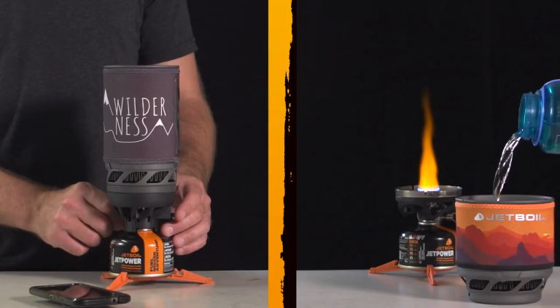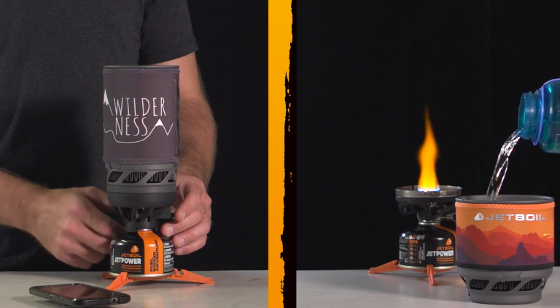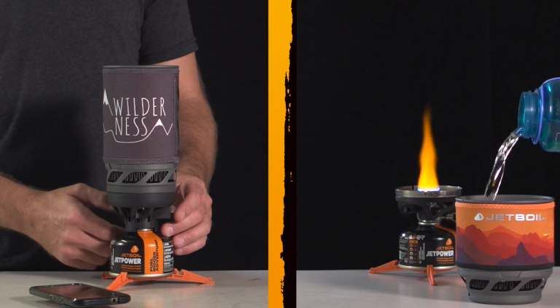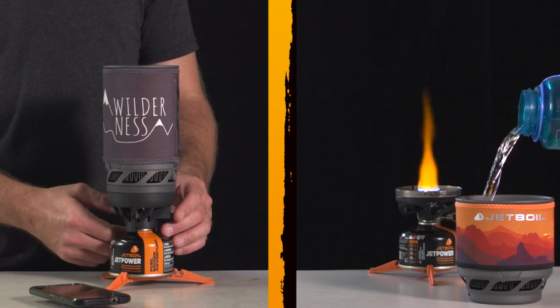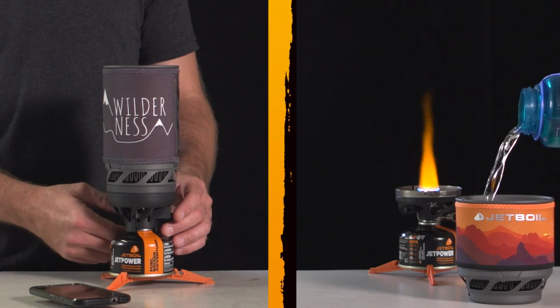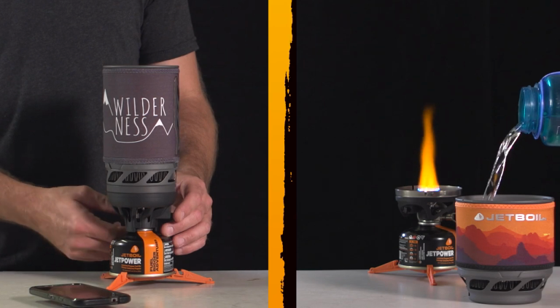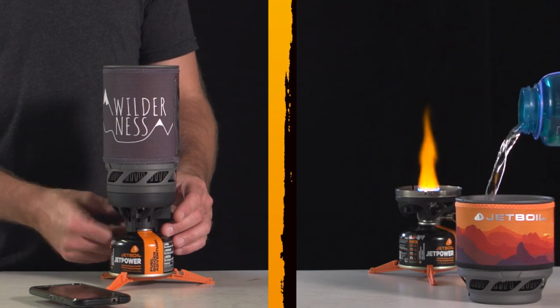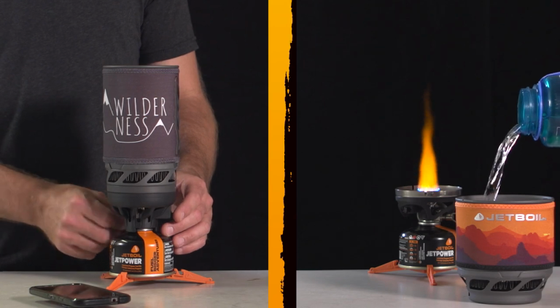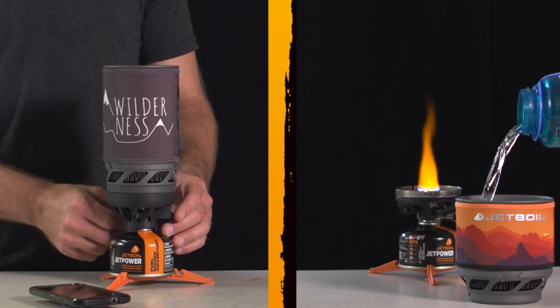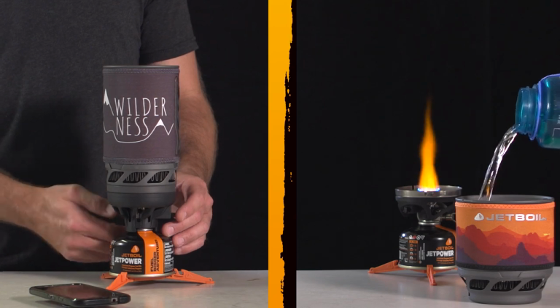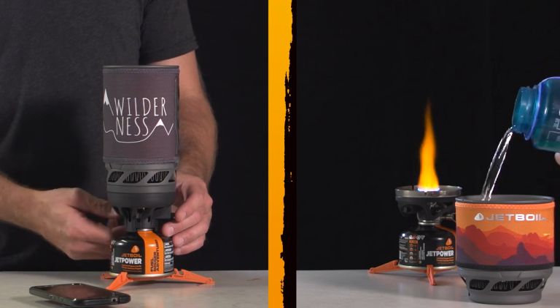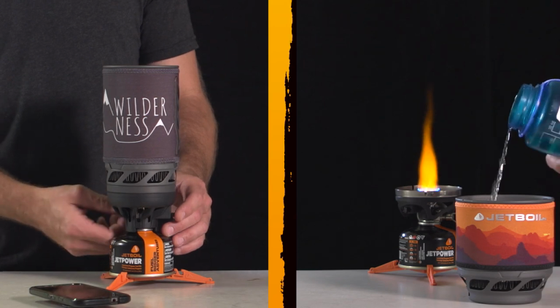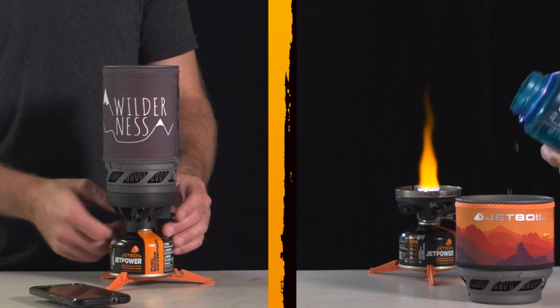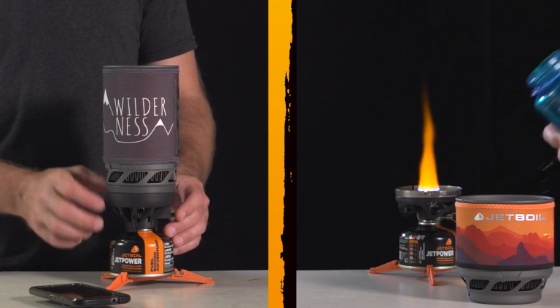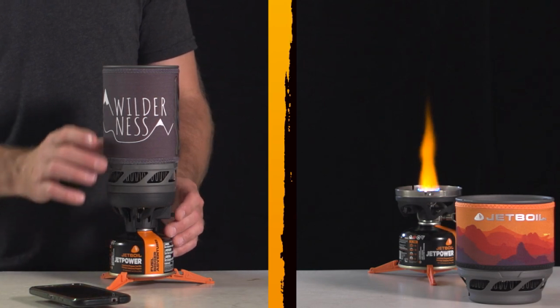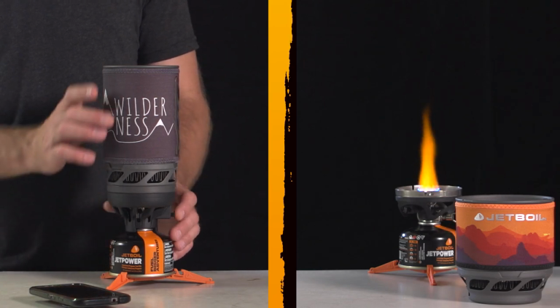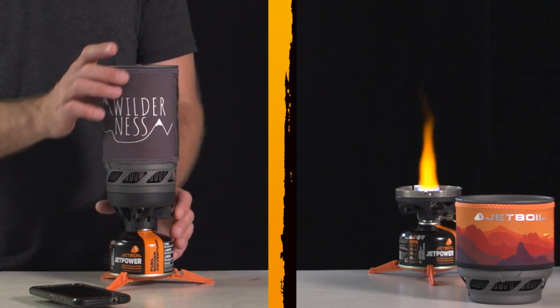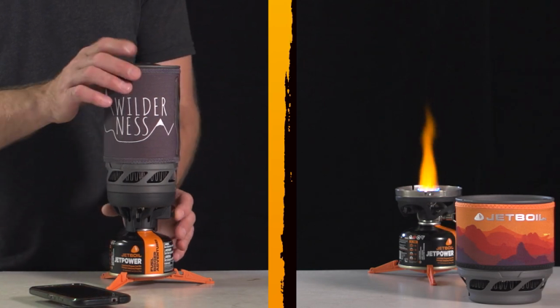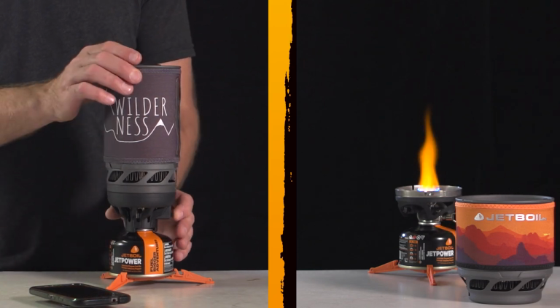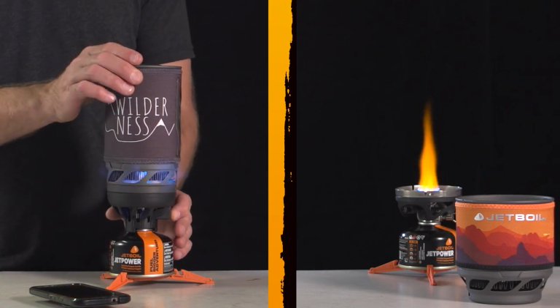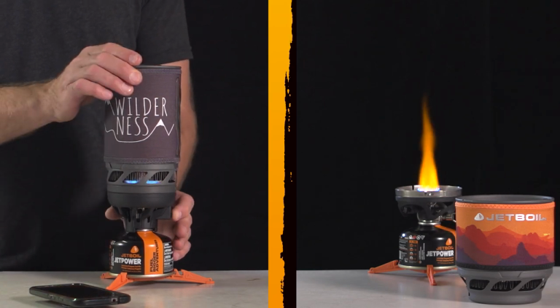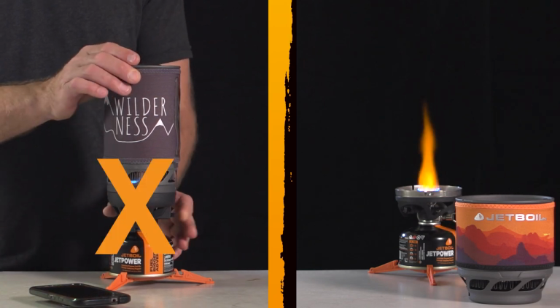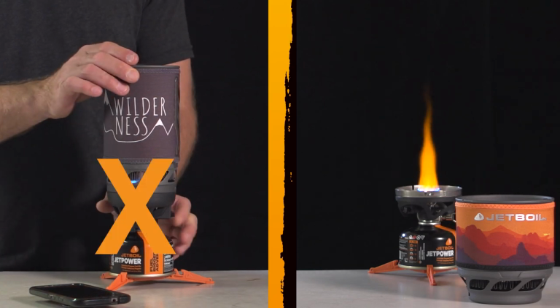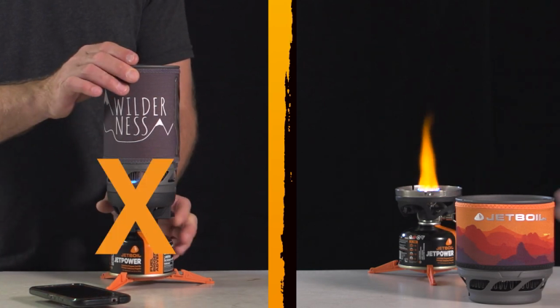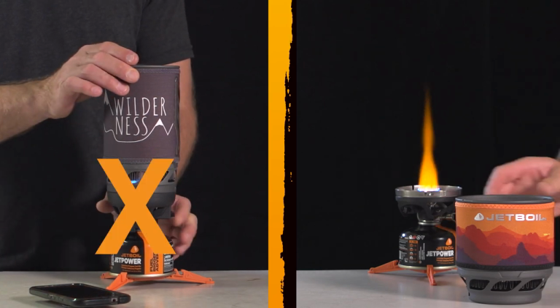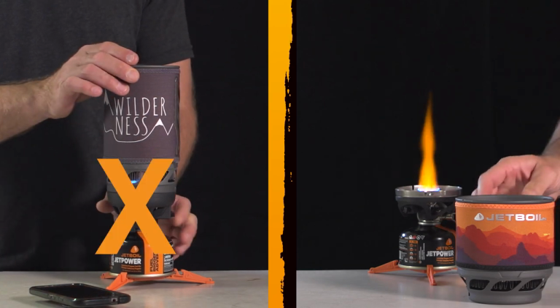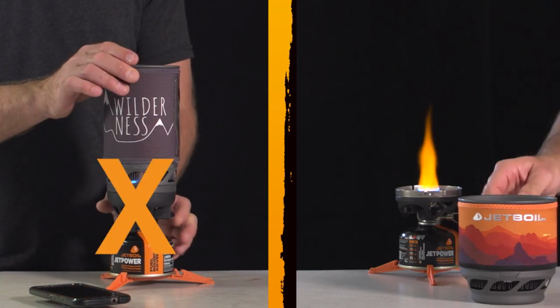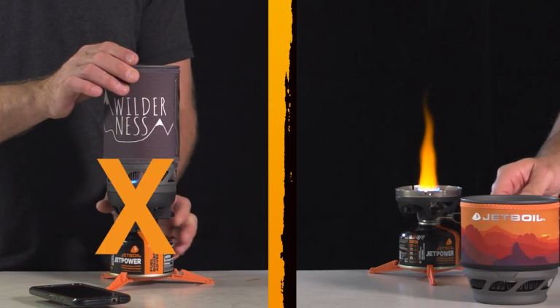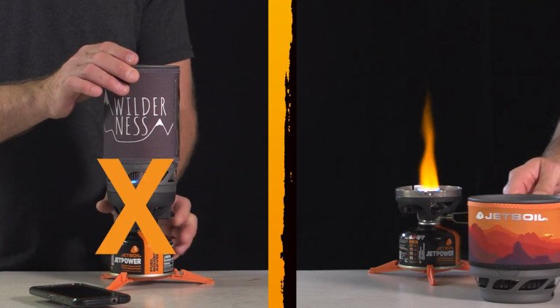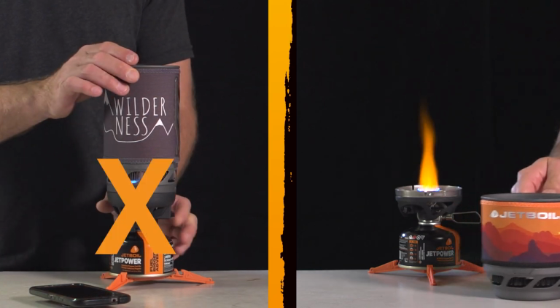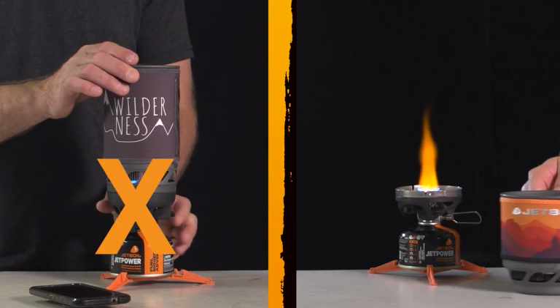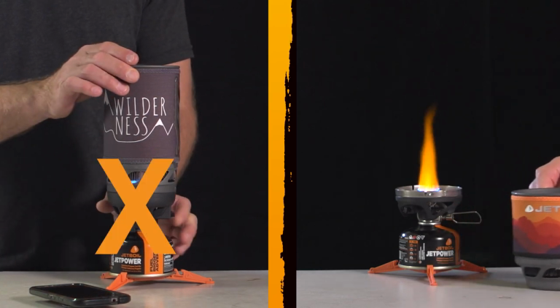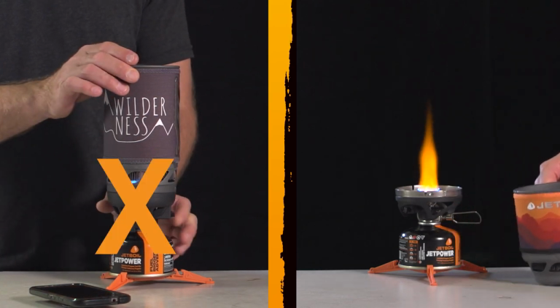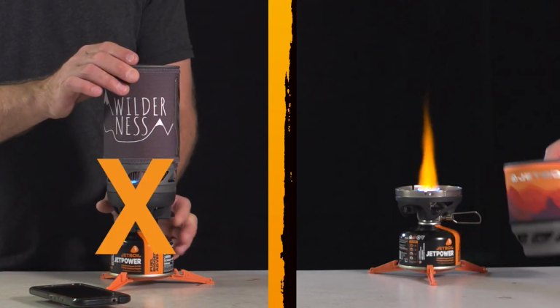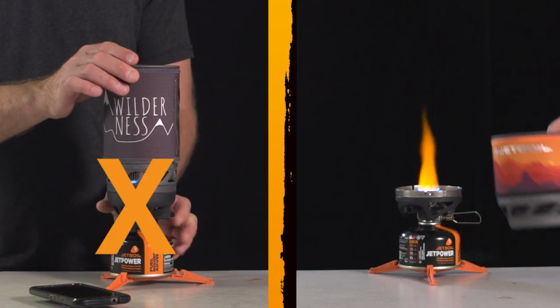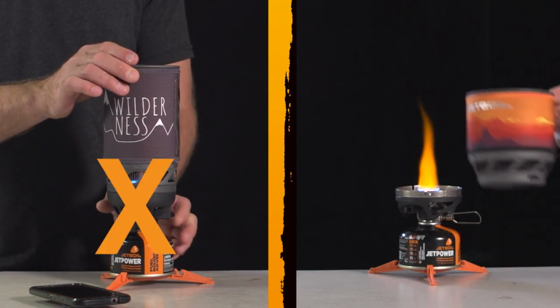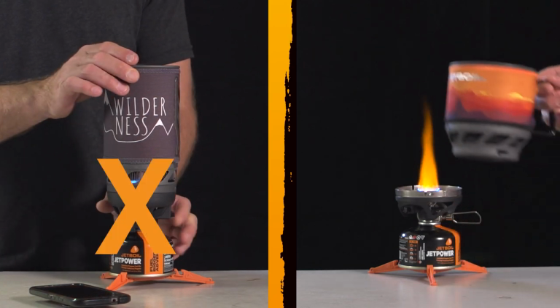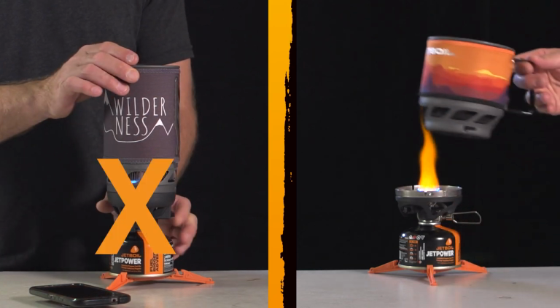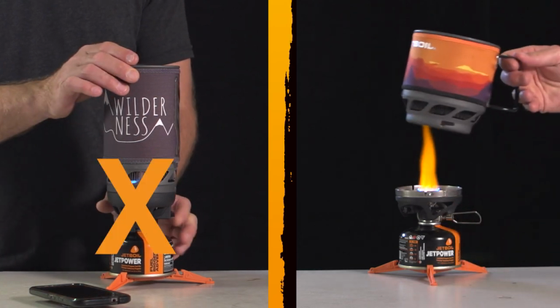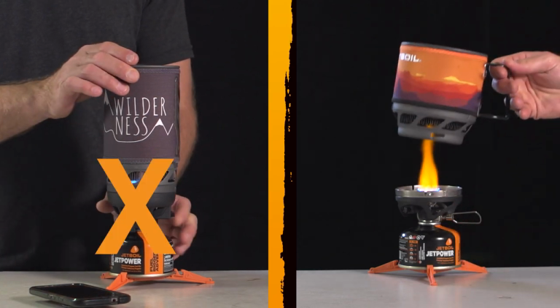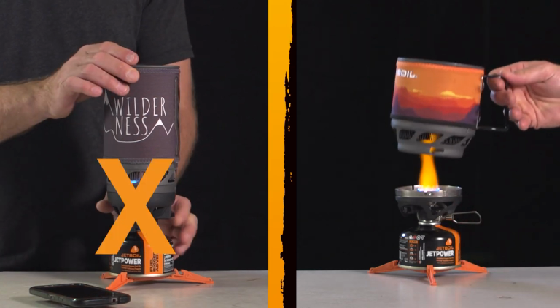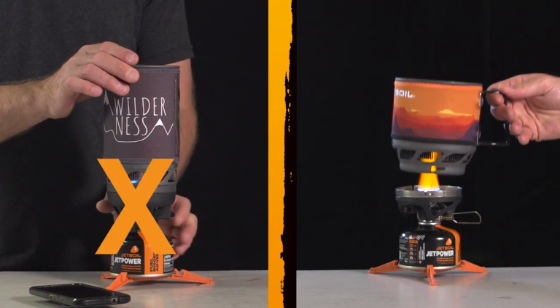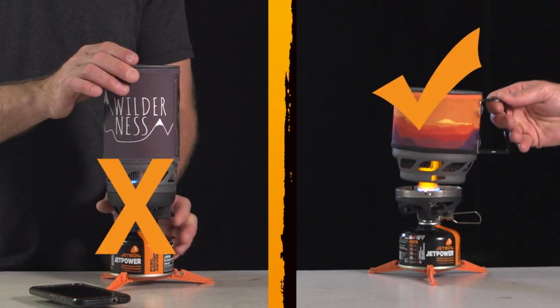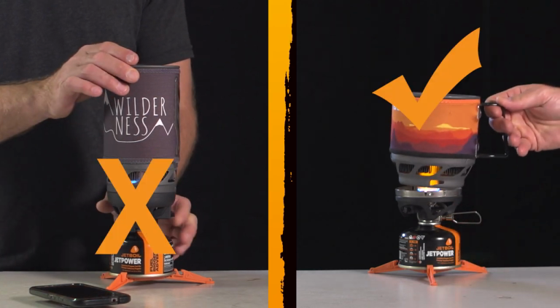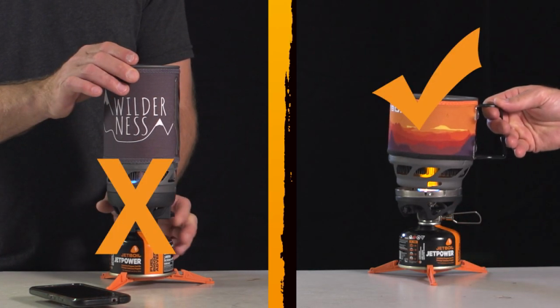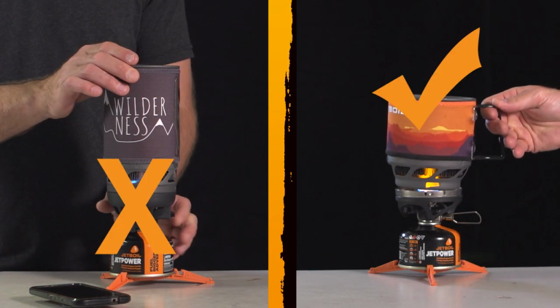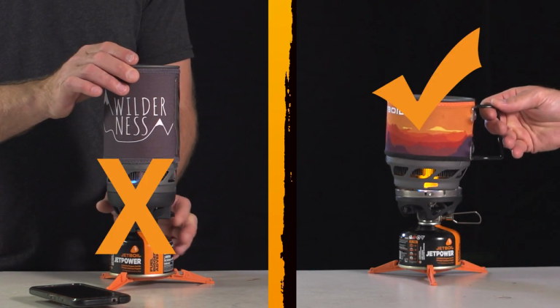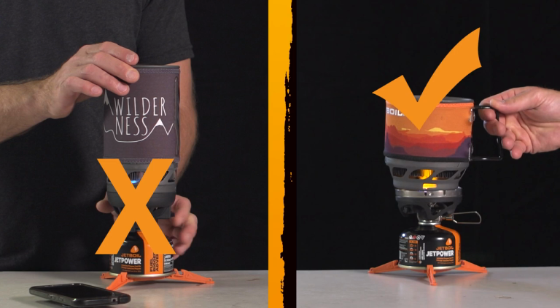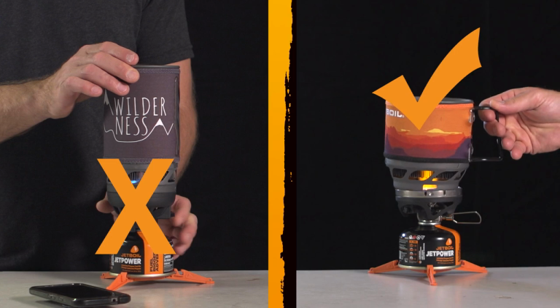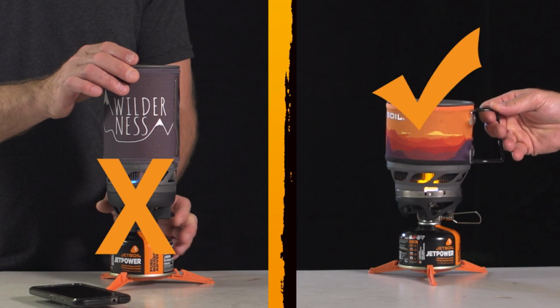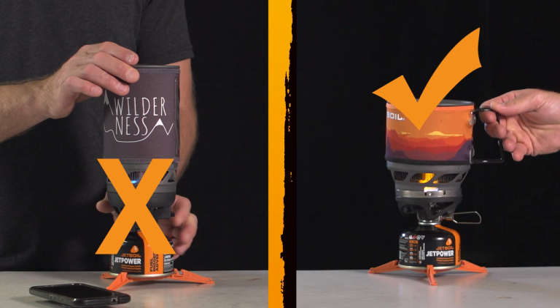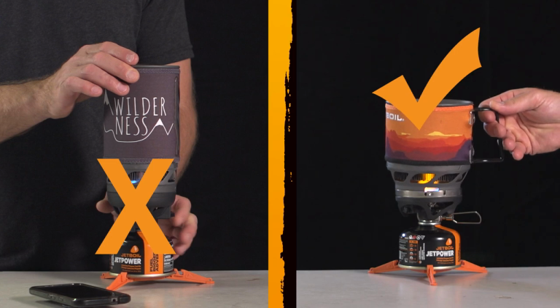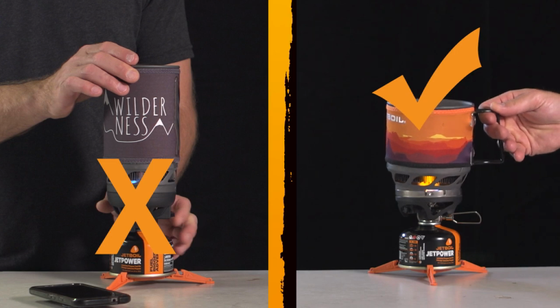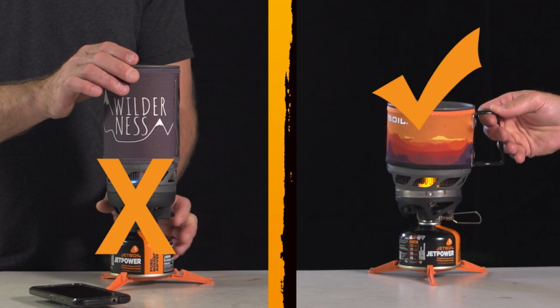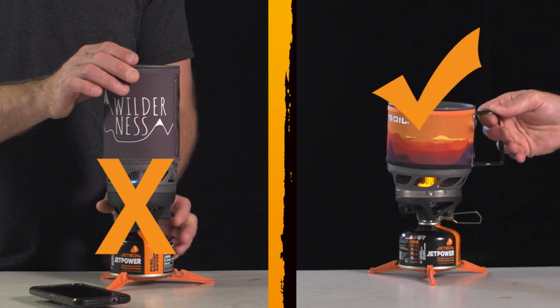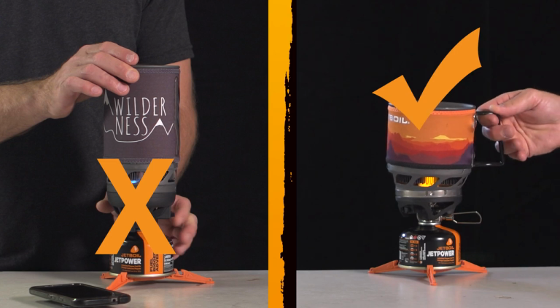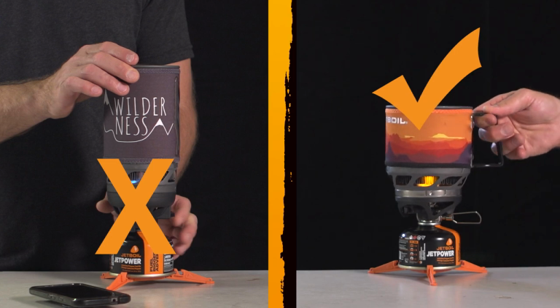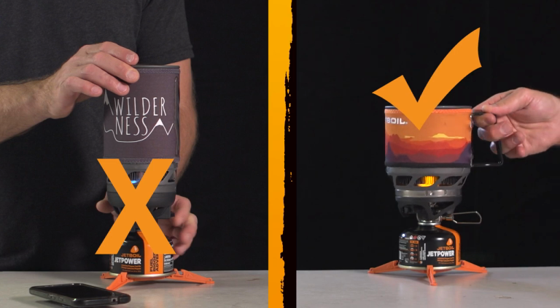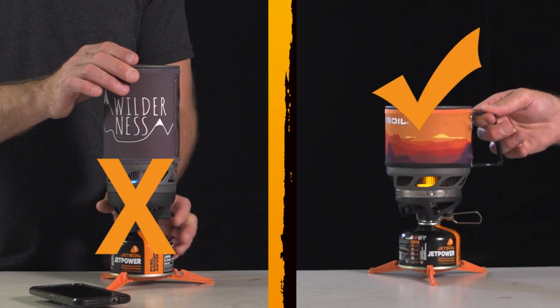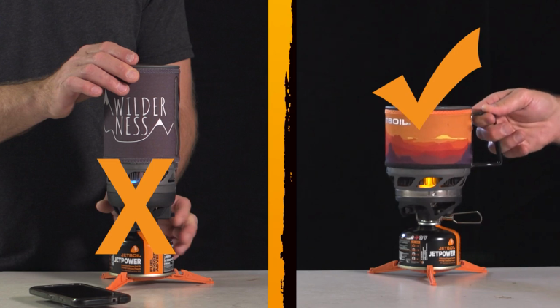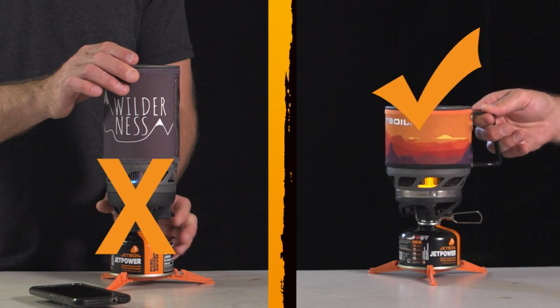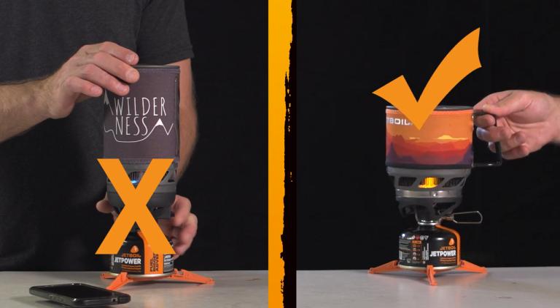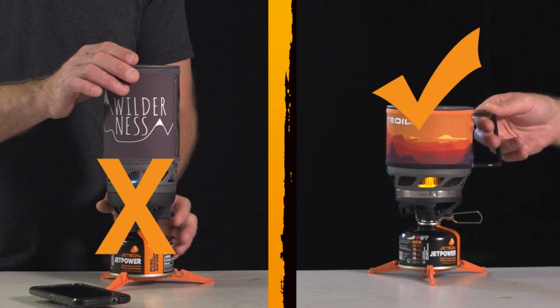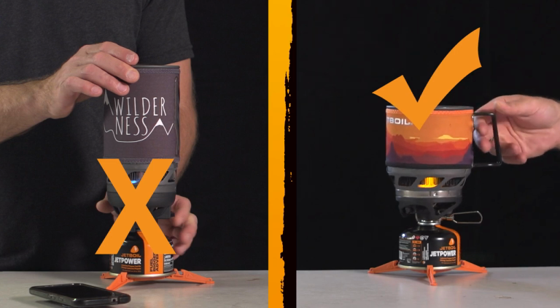Don't place the pot on the stove until the stove is lit. This ensures no buildup of gas vapor occurs before ignition.